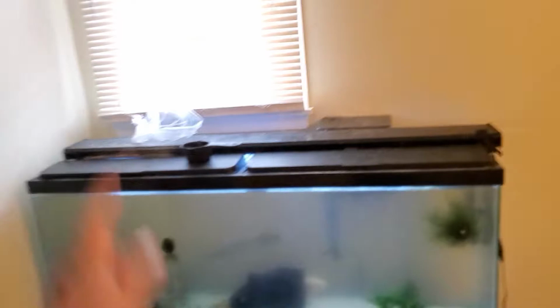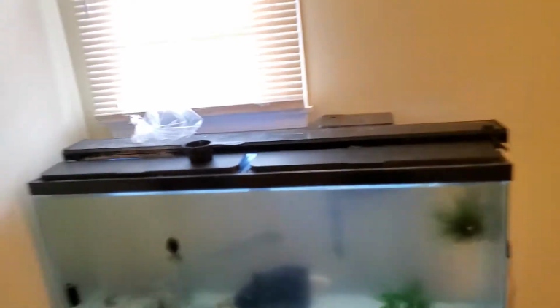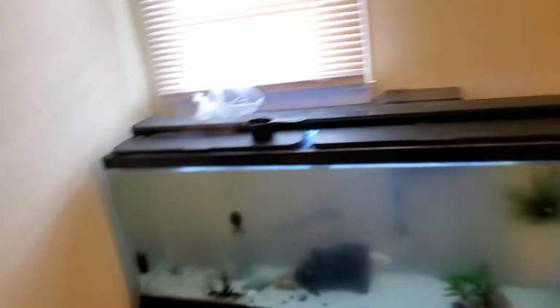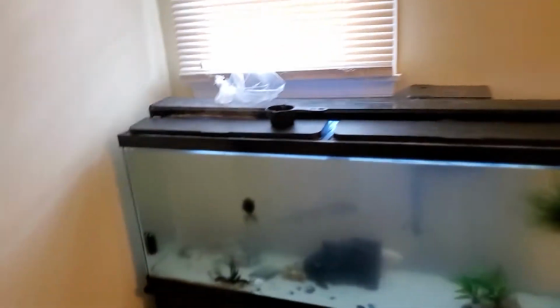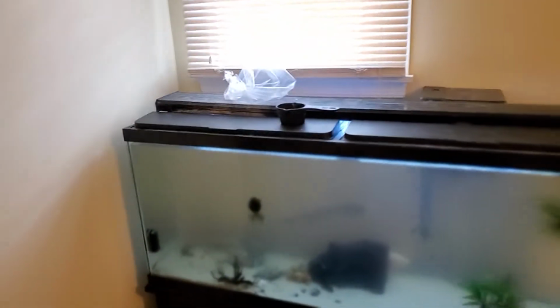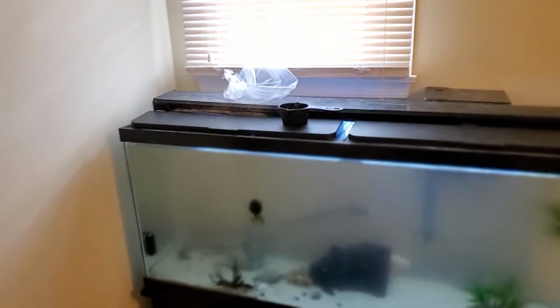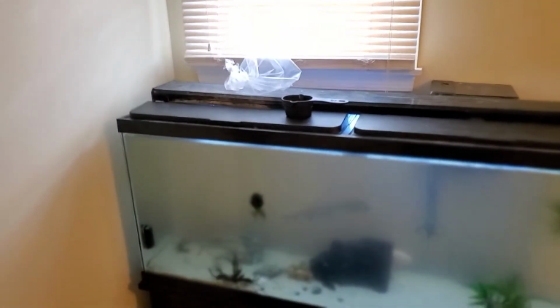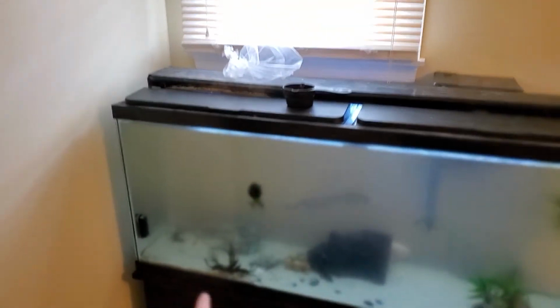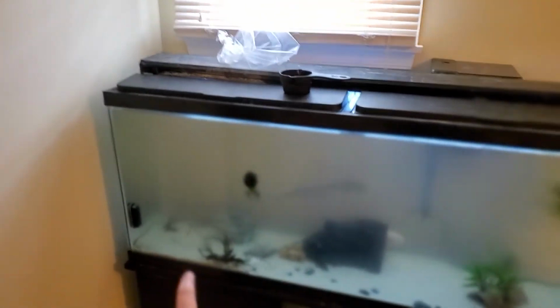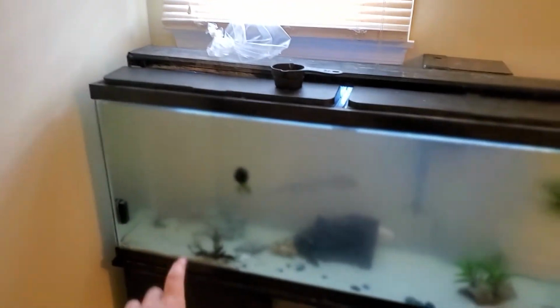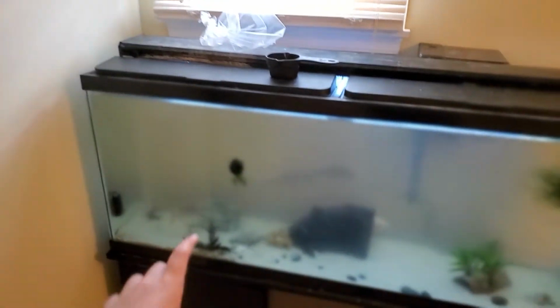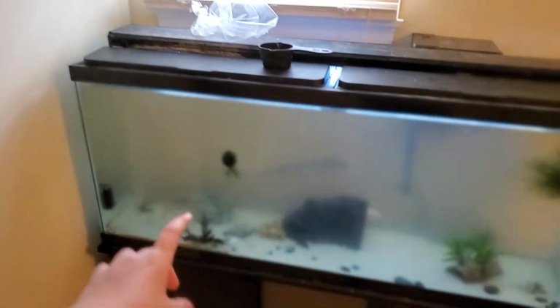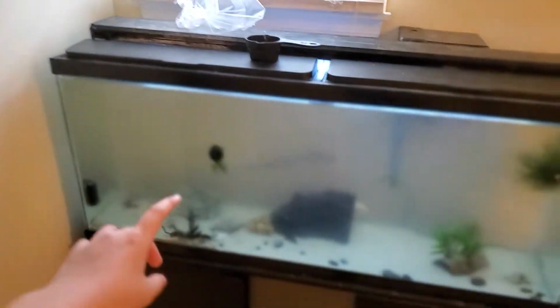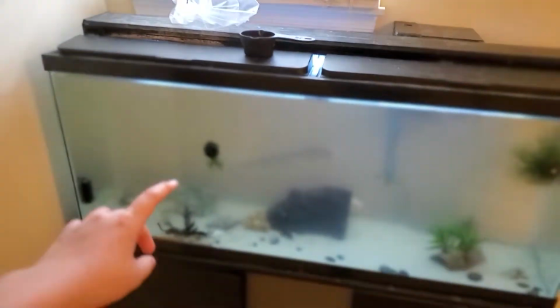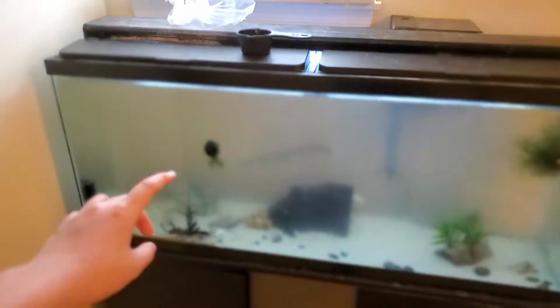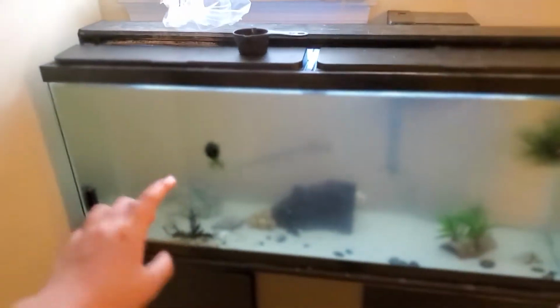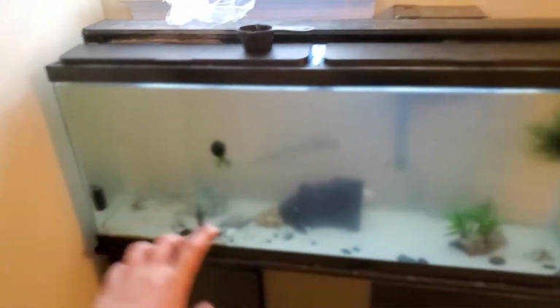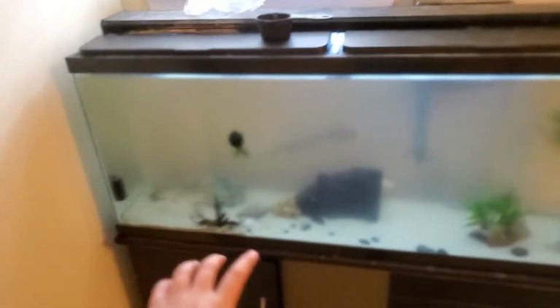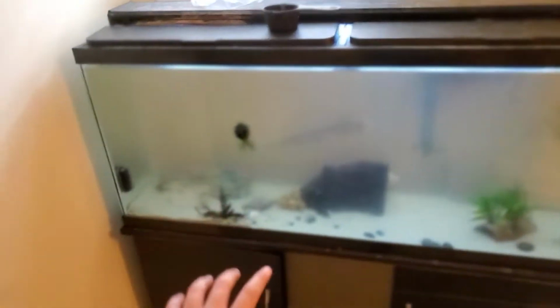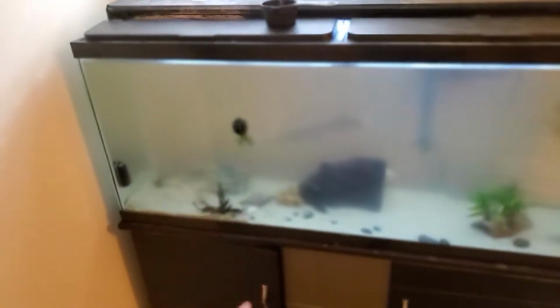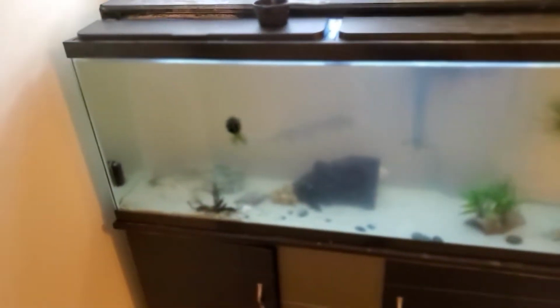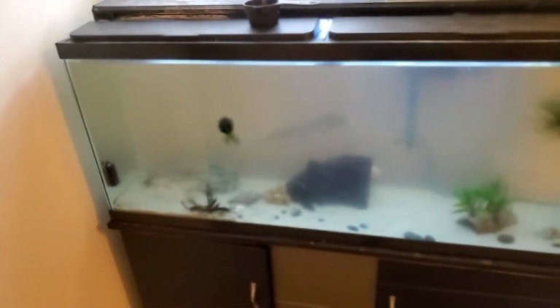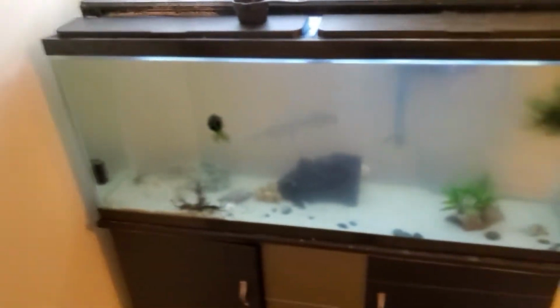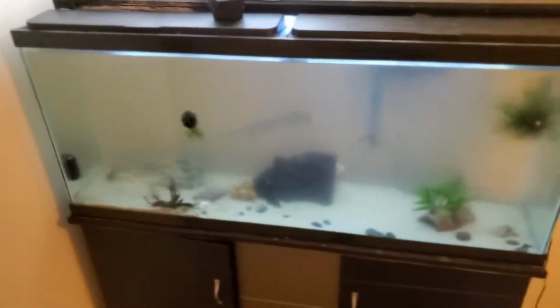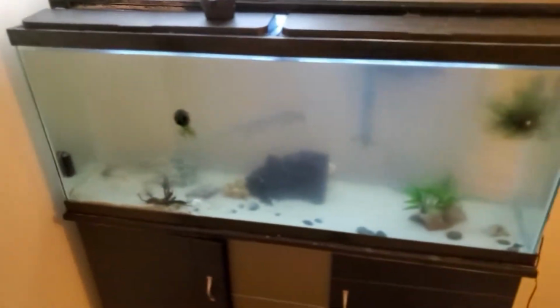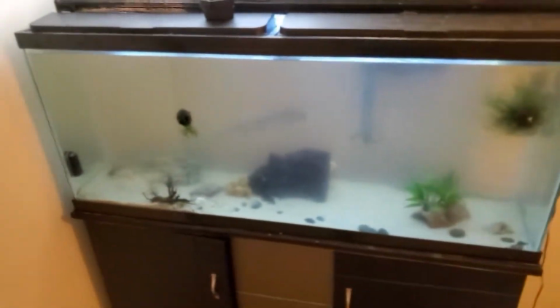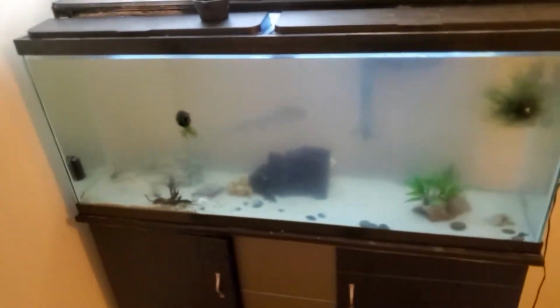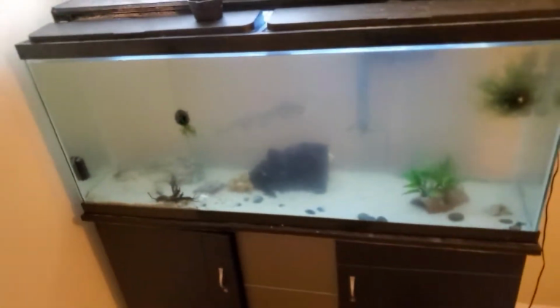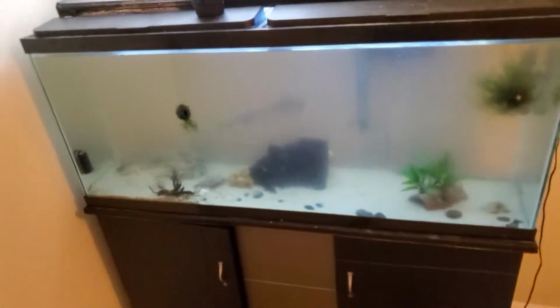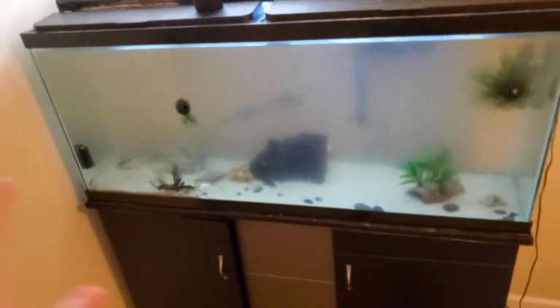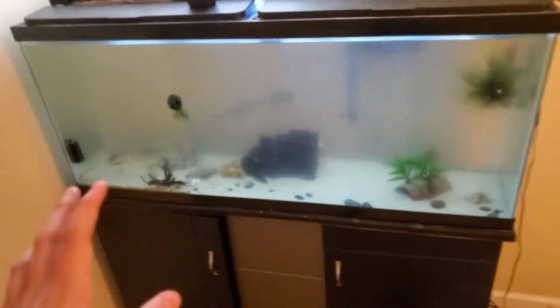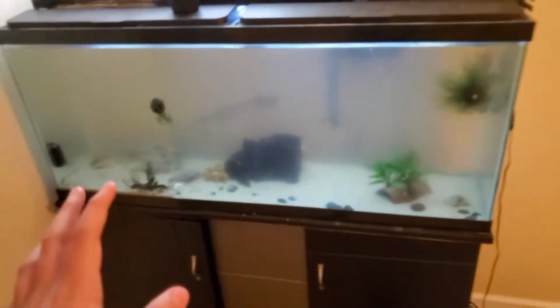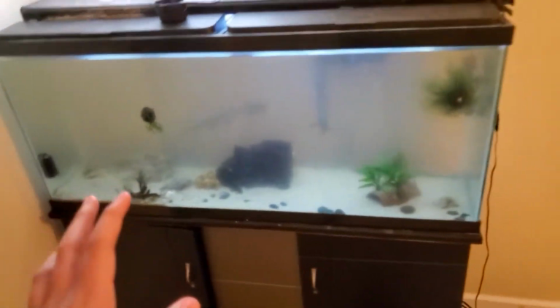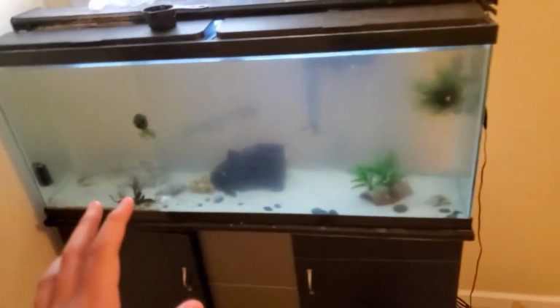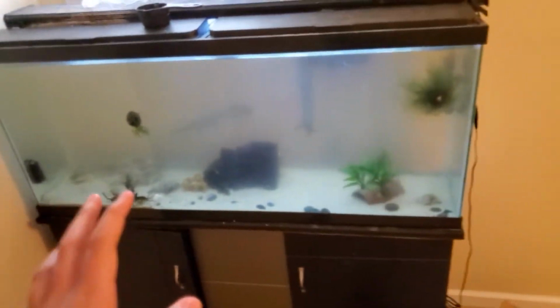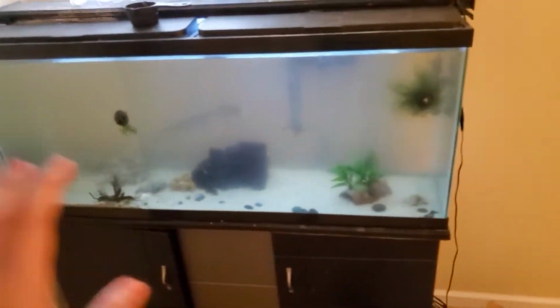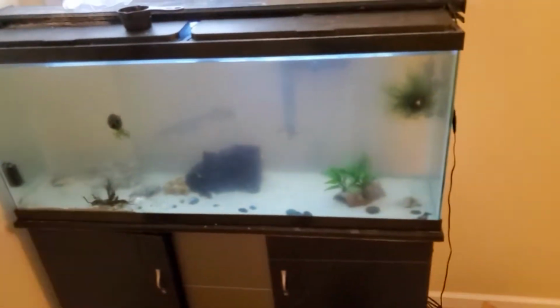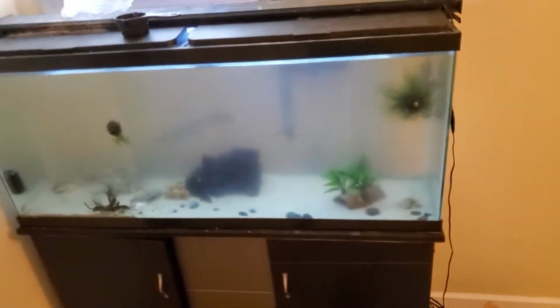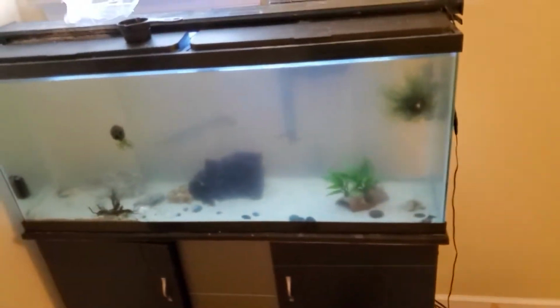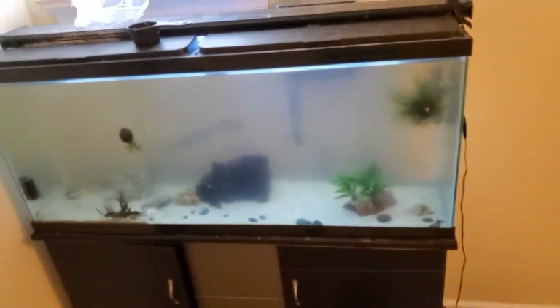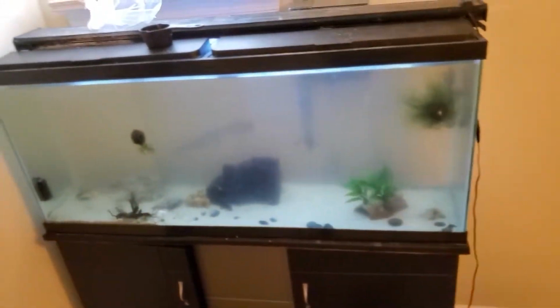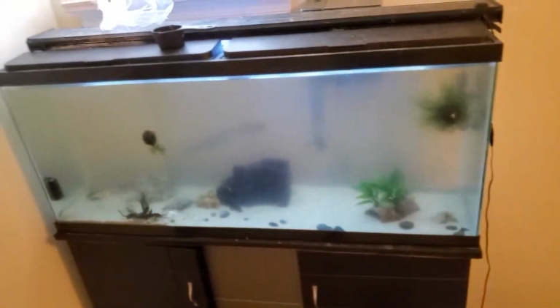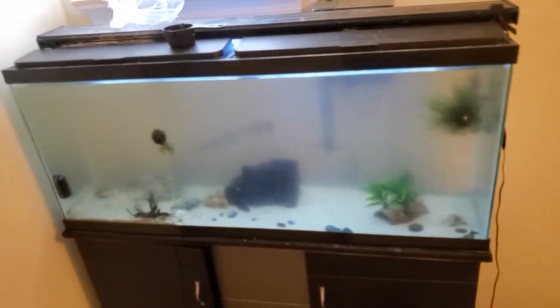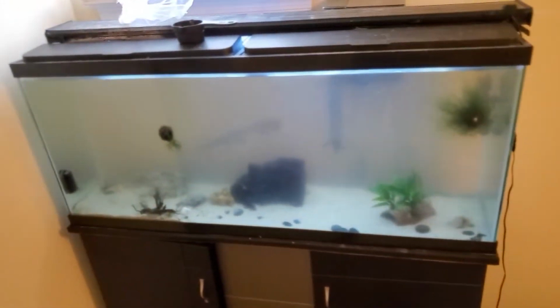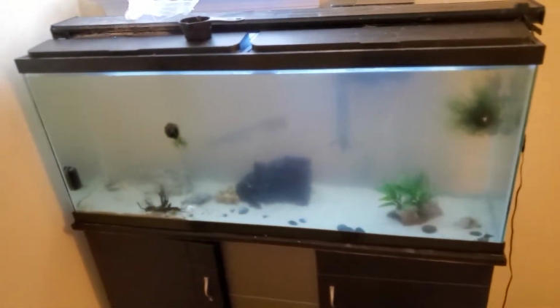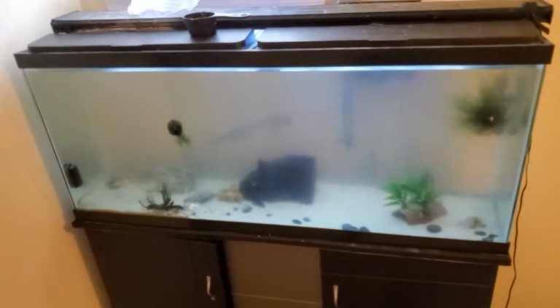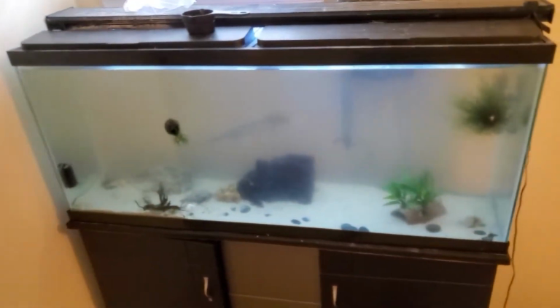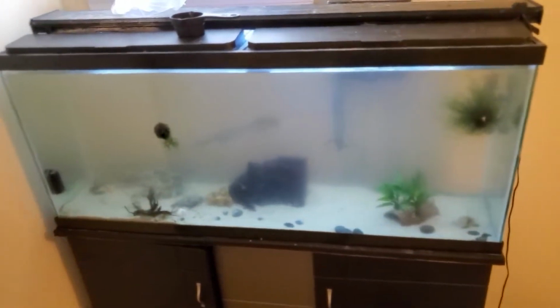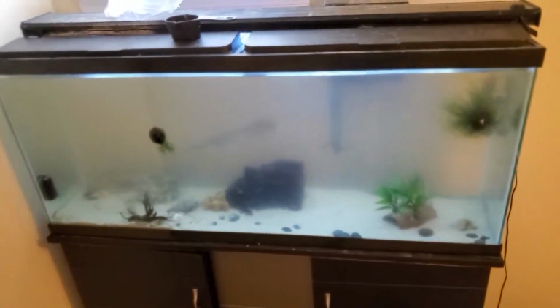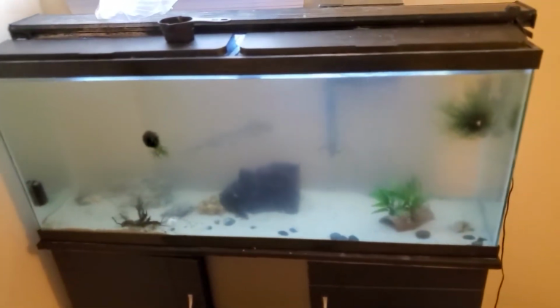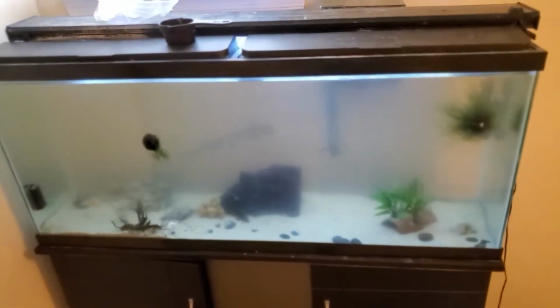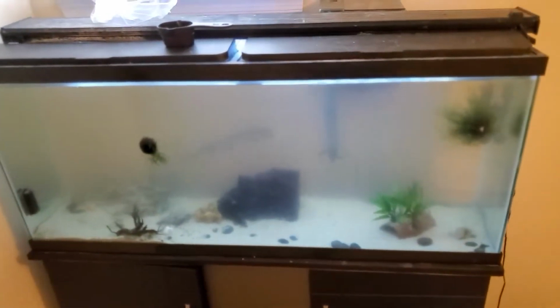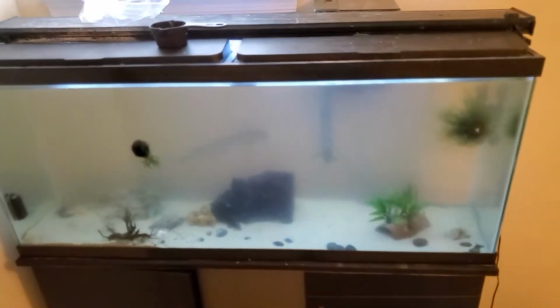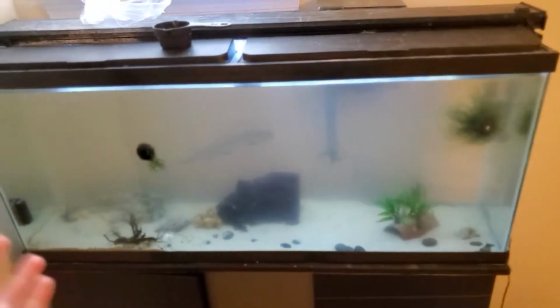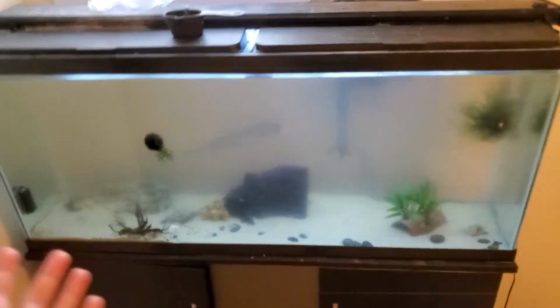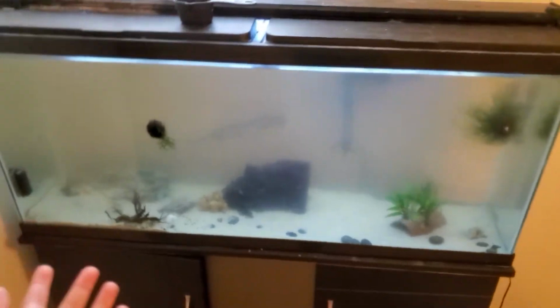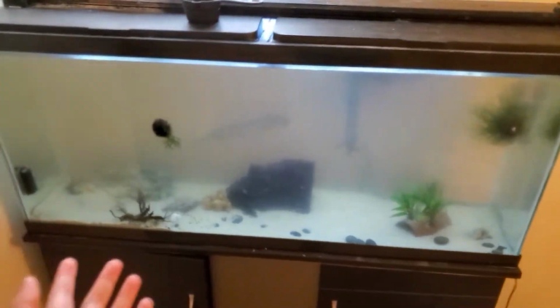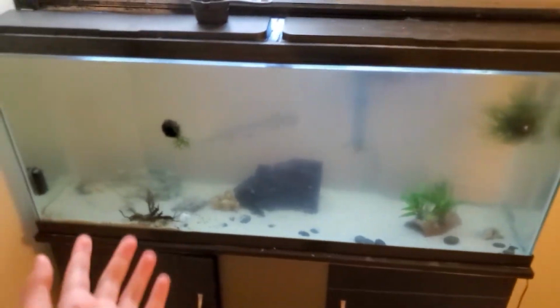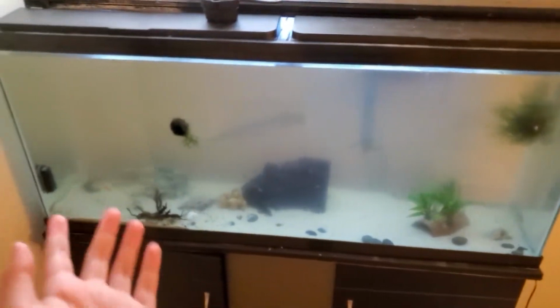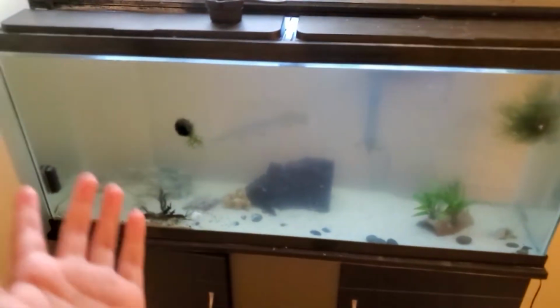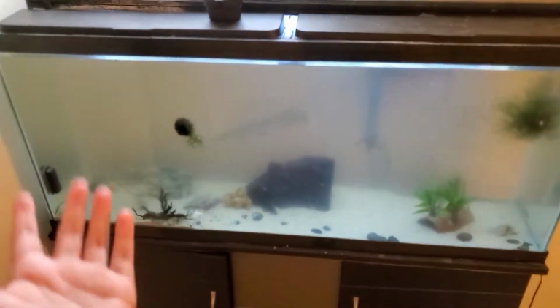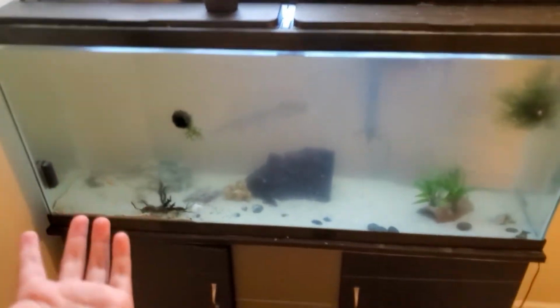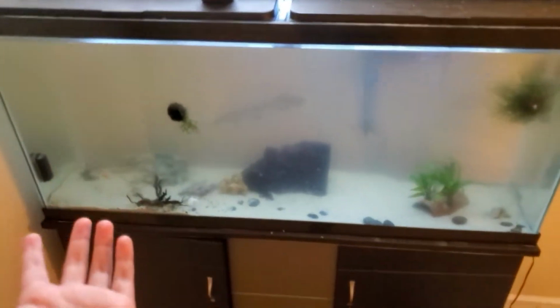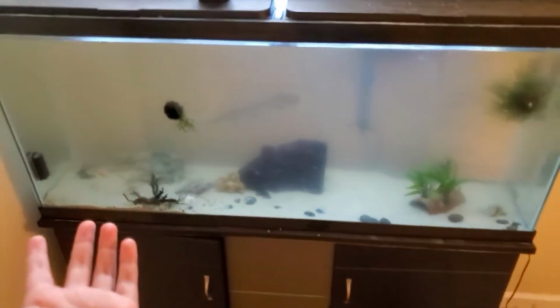Welcome back to another video guys. It is JGFishkeeping here and today's video is actually about a new fish for this tank.